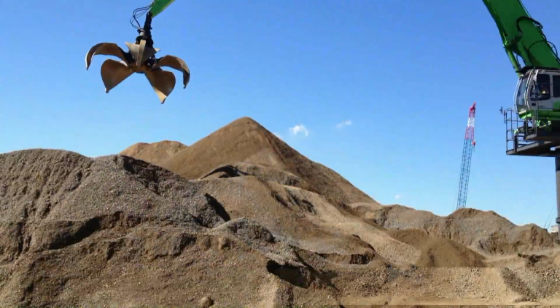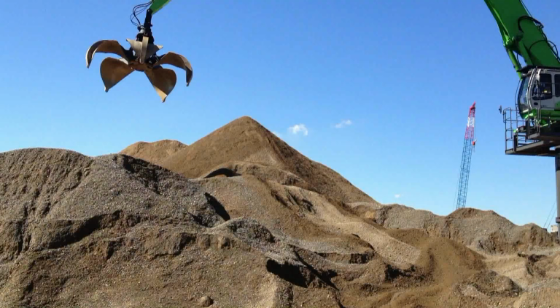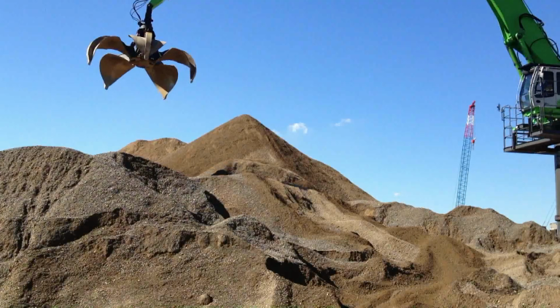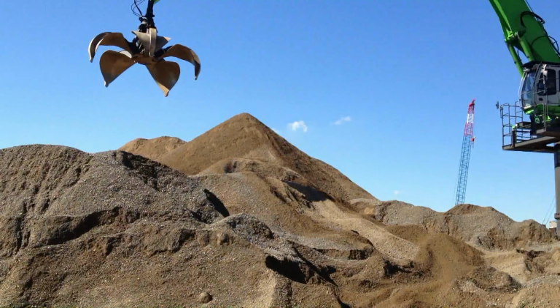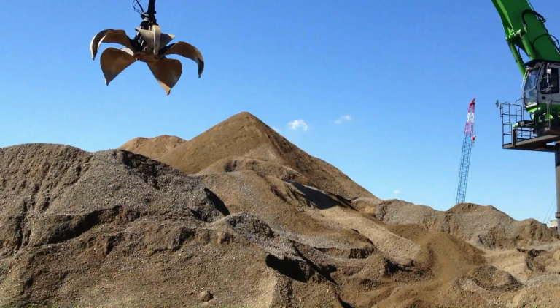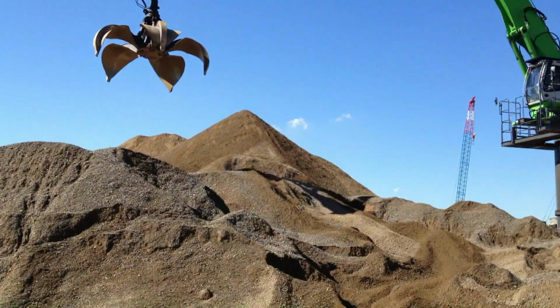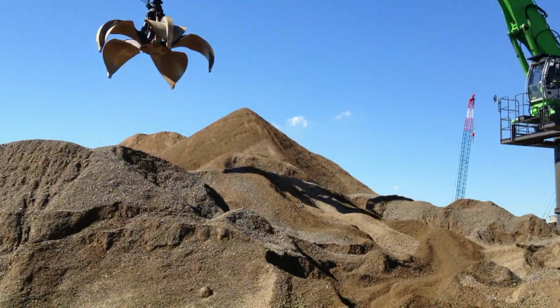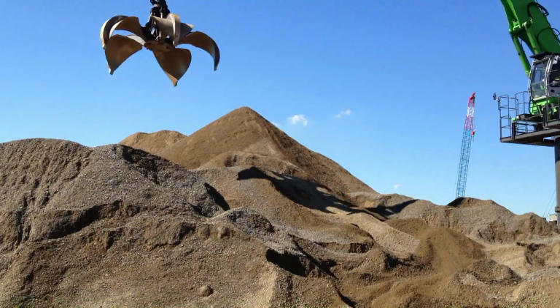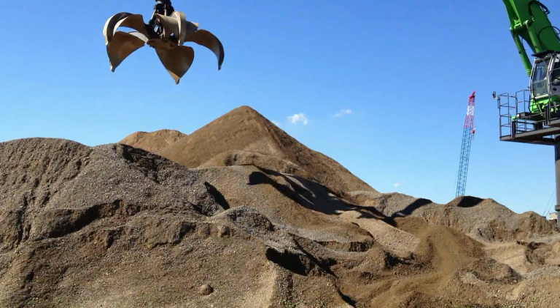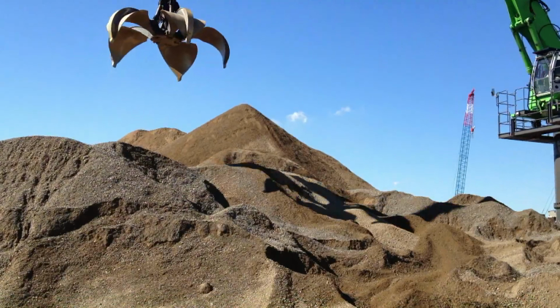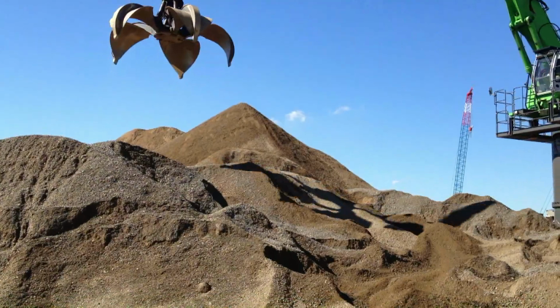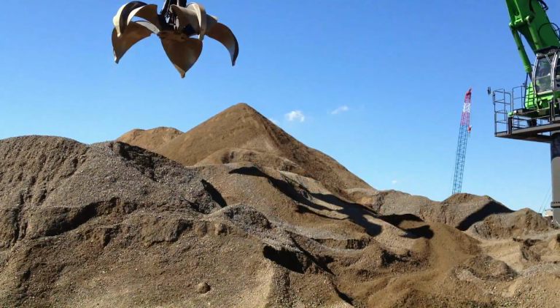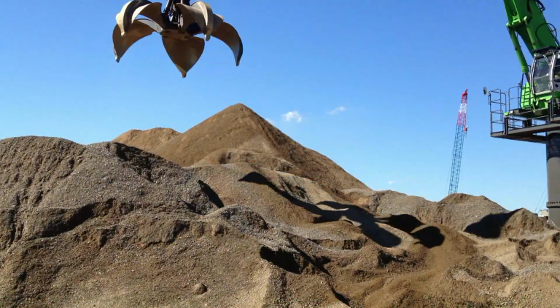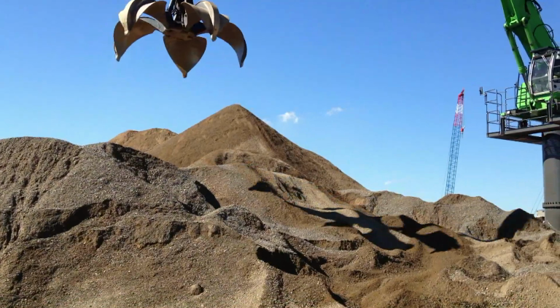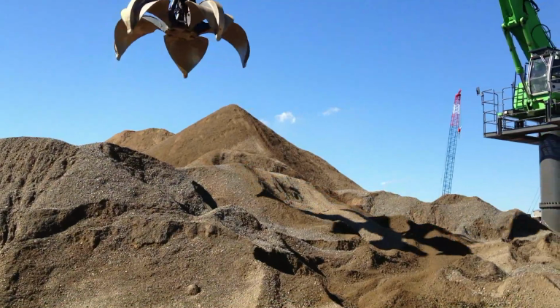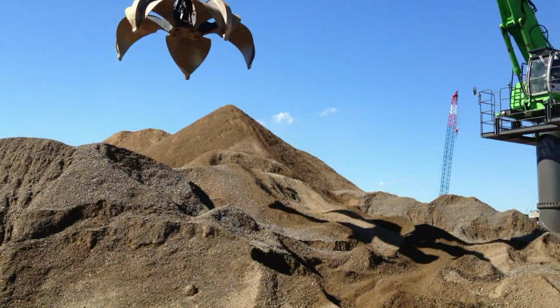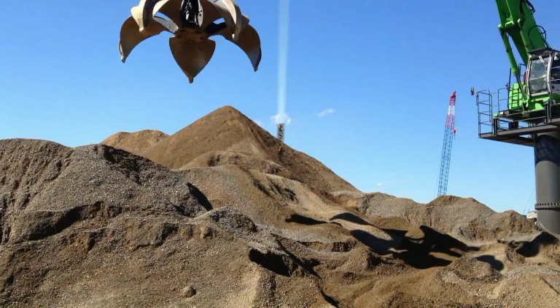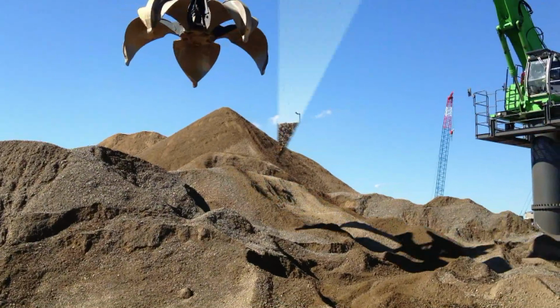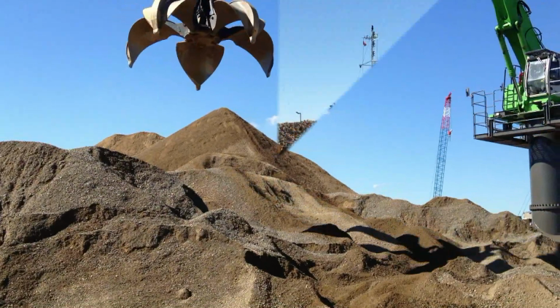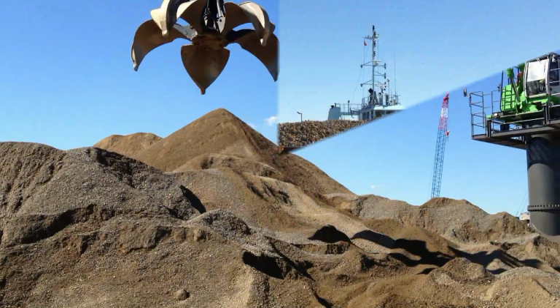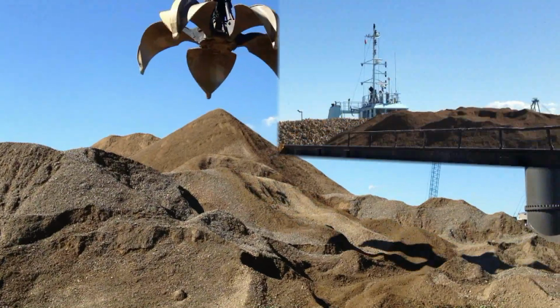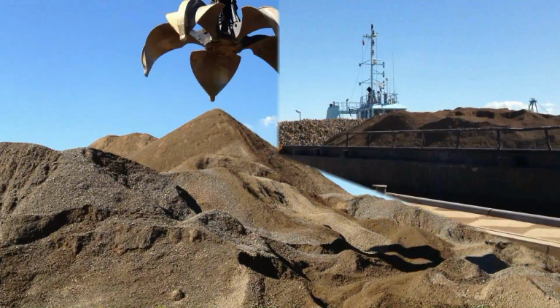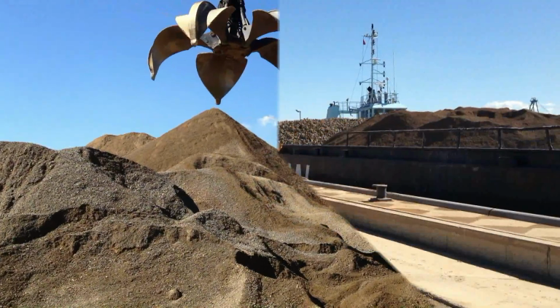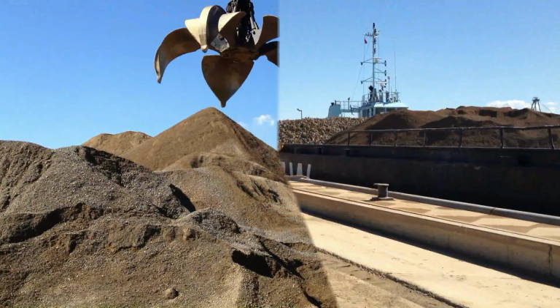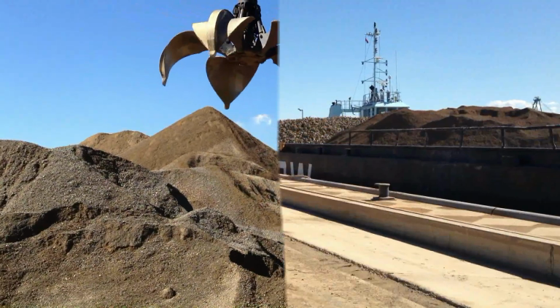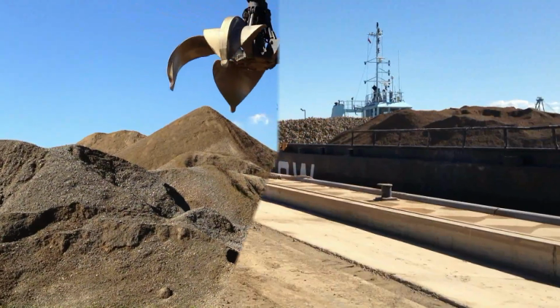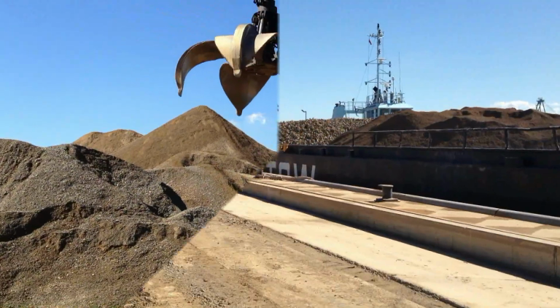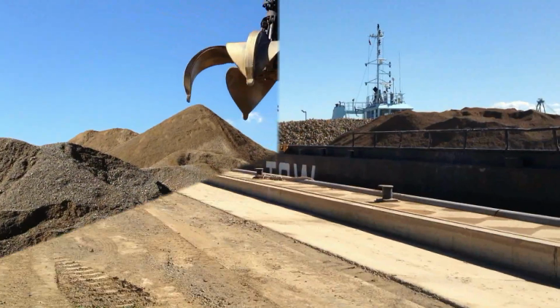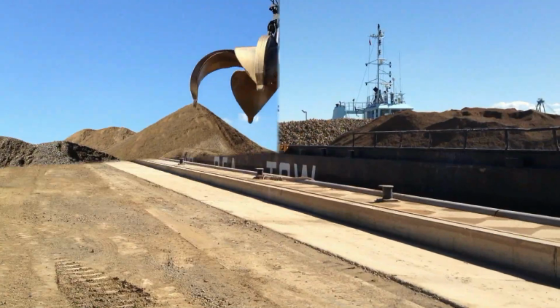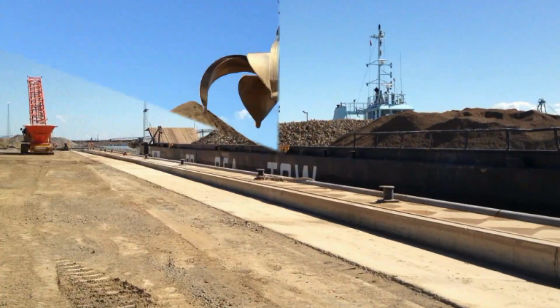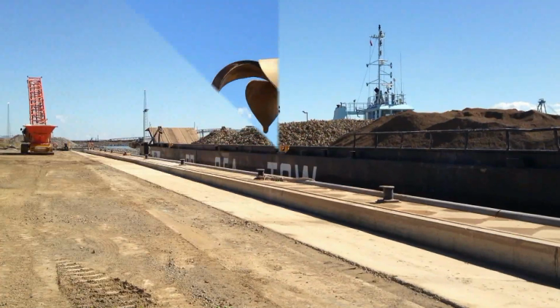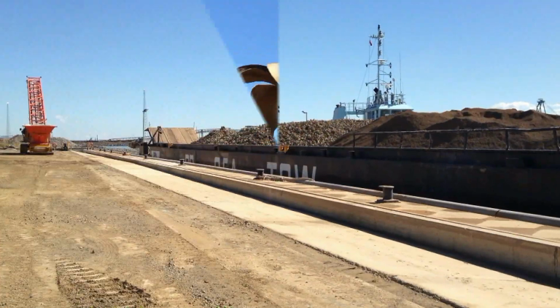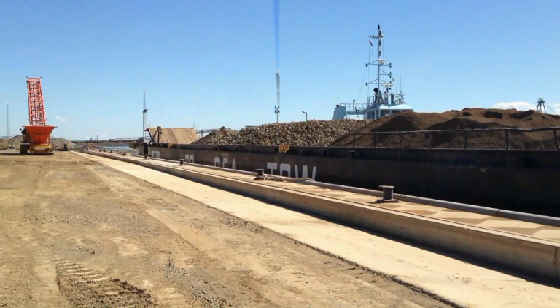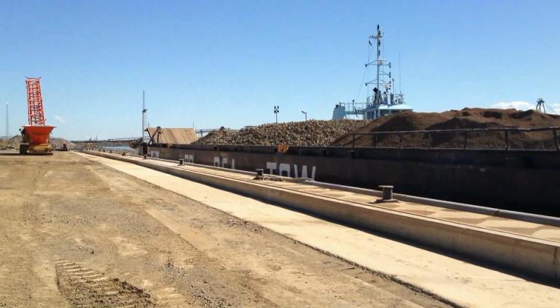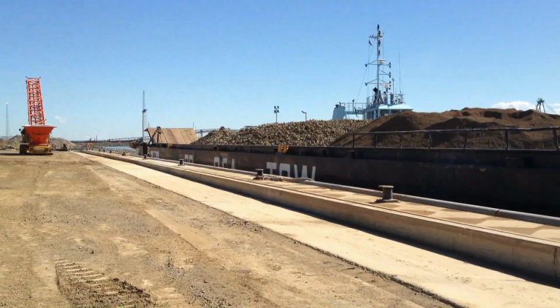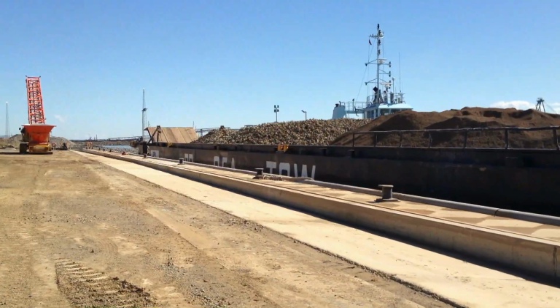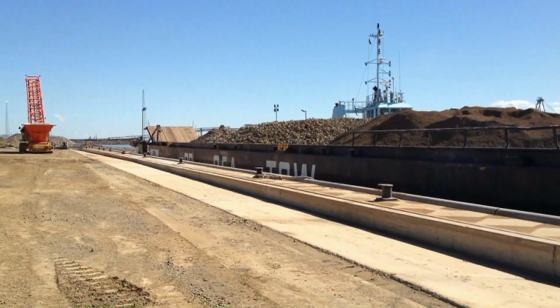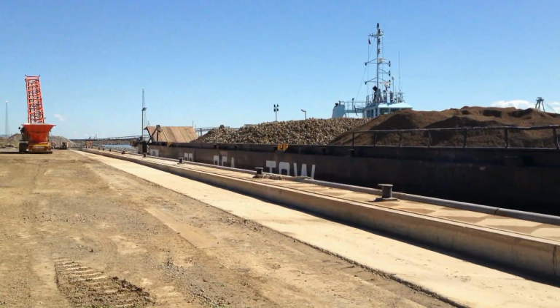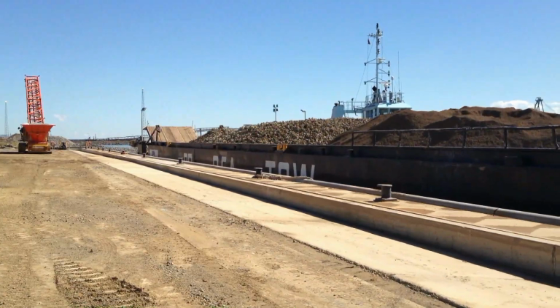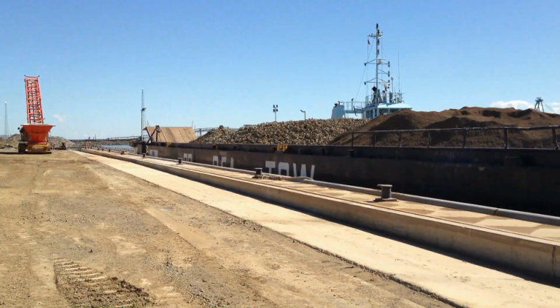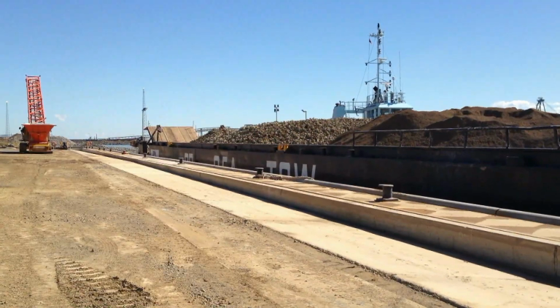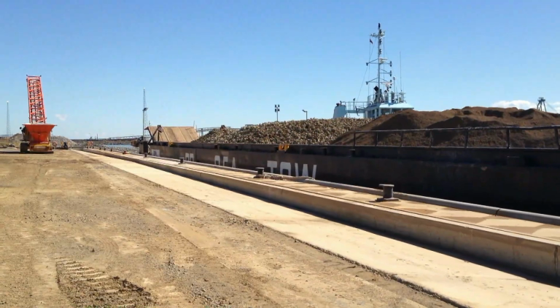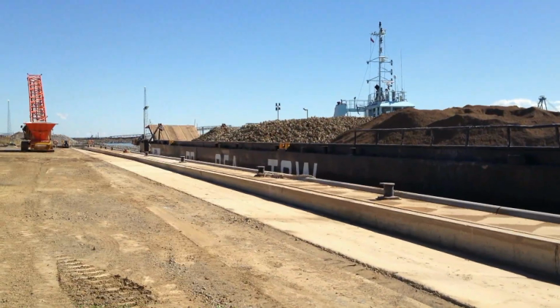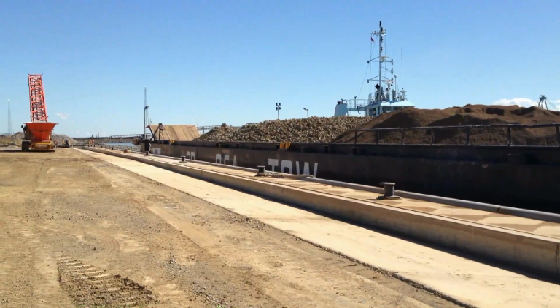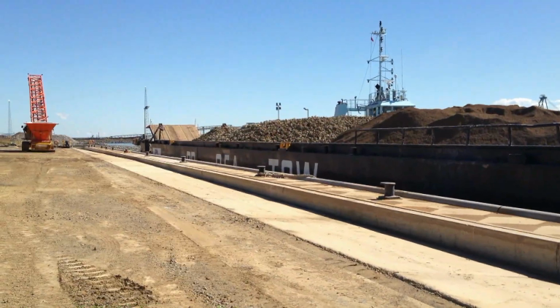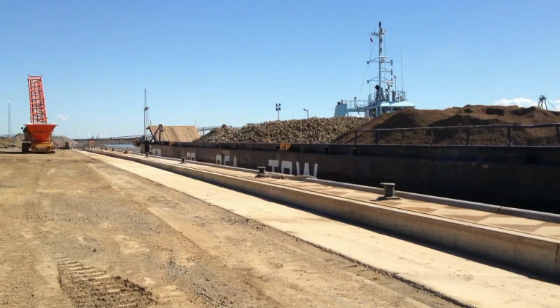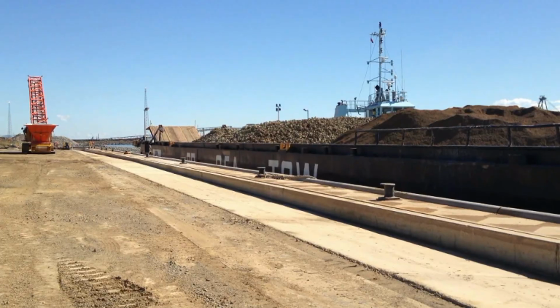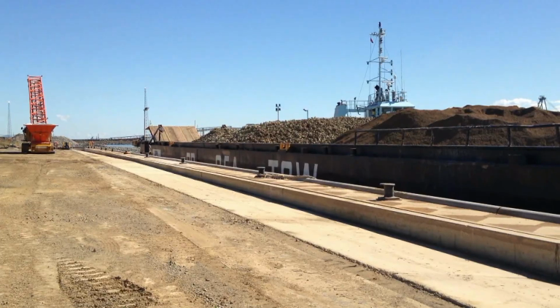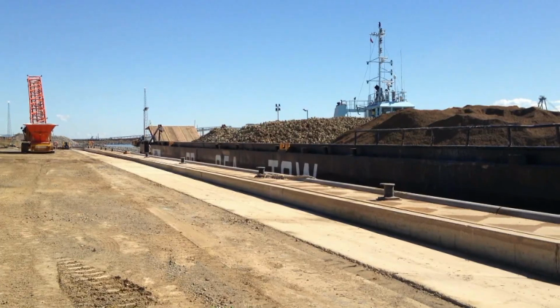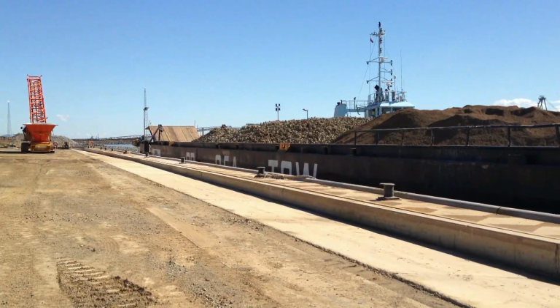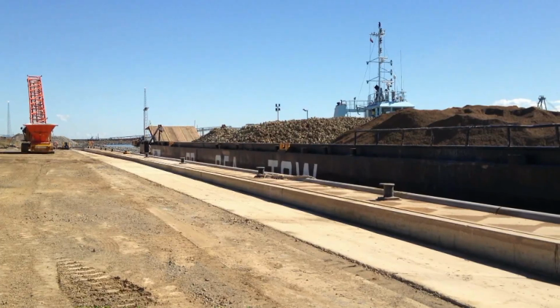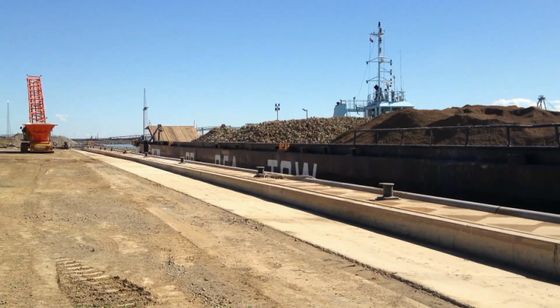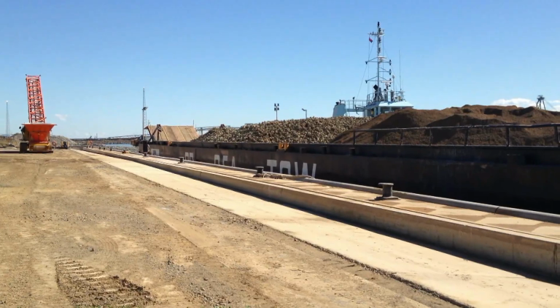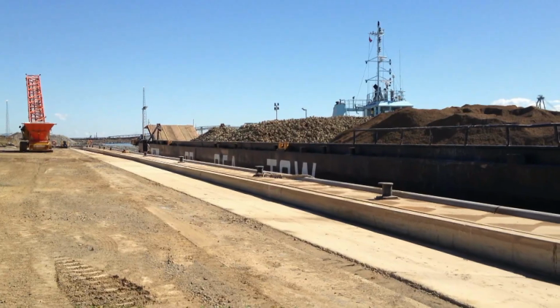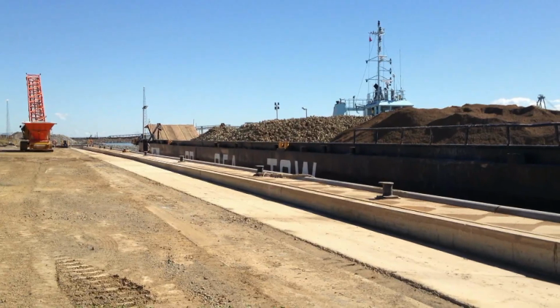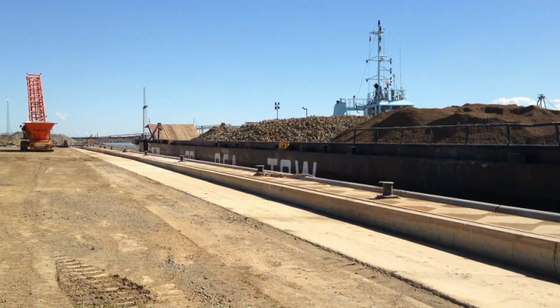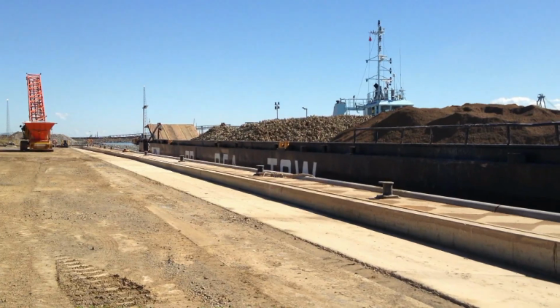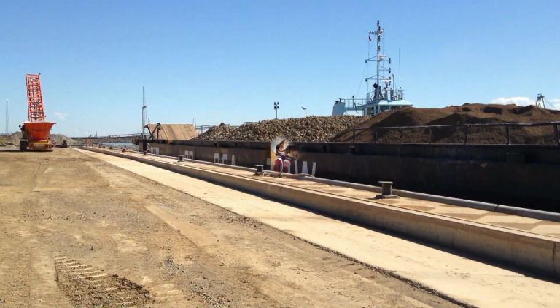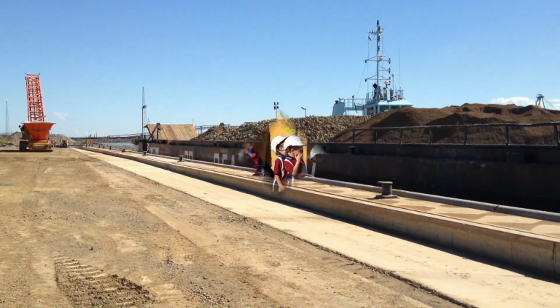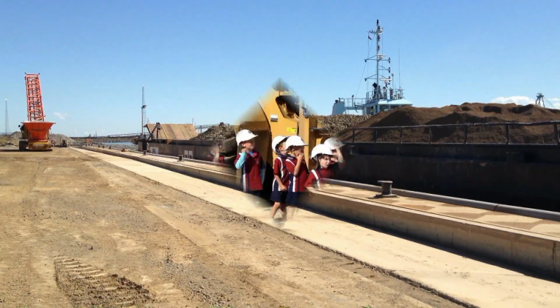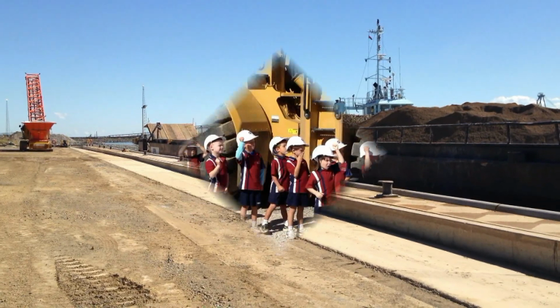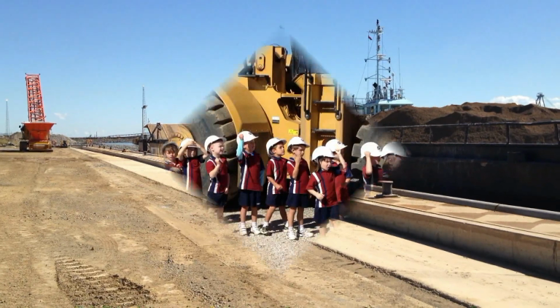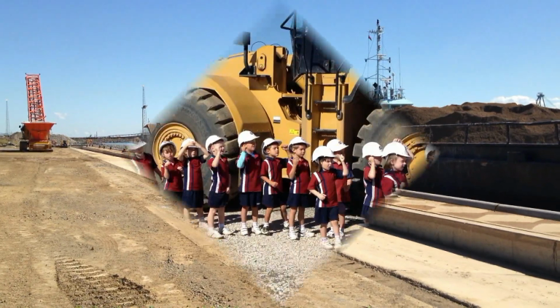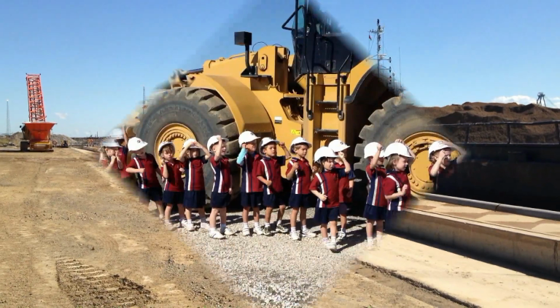They watched in awe as tons of aggregate was loaded onto conveyors and barges, ready for shipping to the LNG projects on Curtis Island.